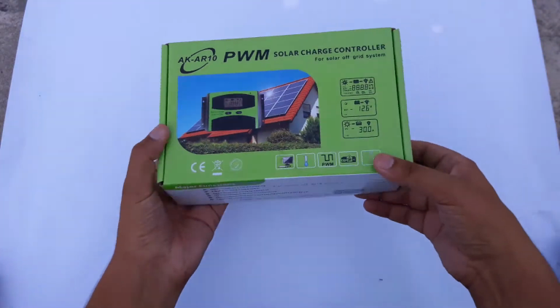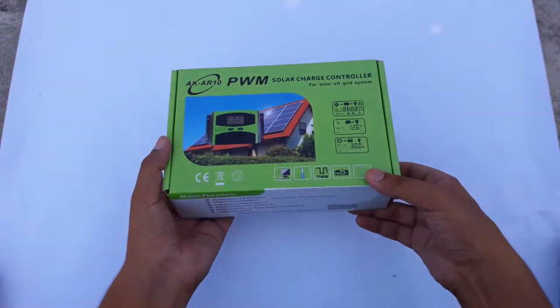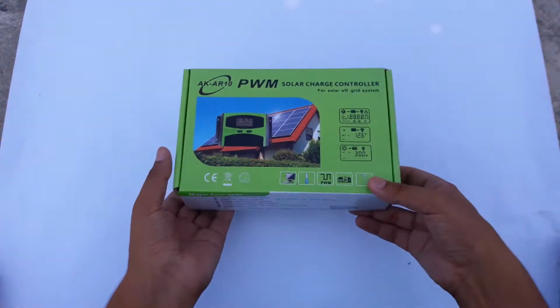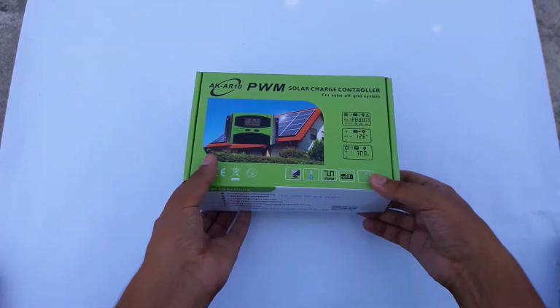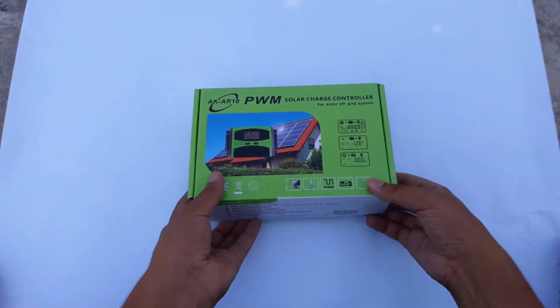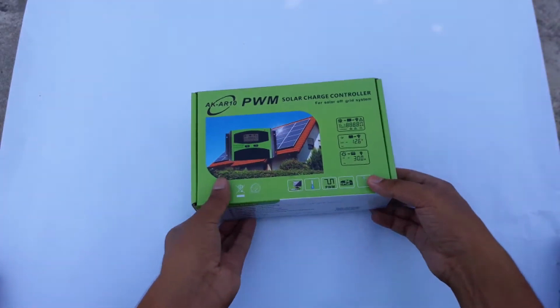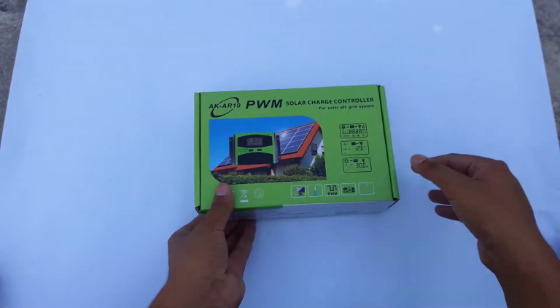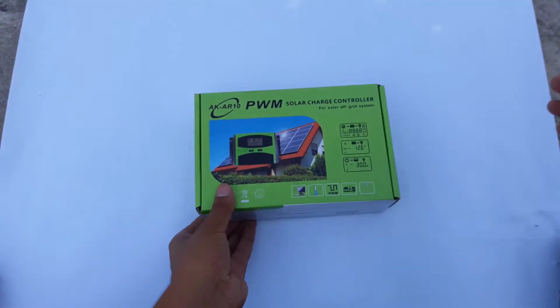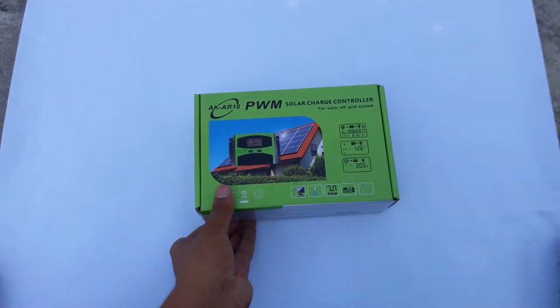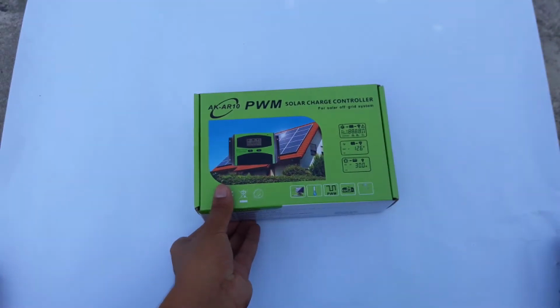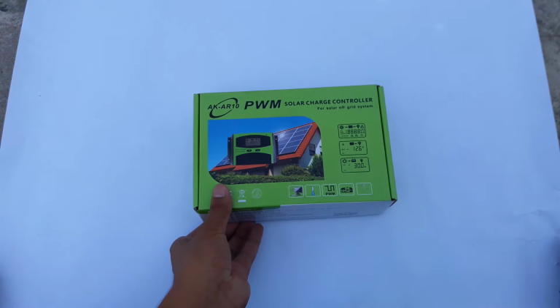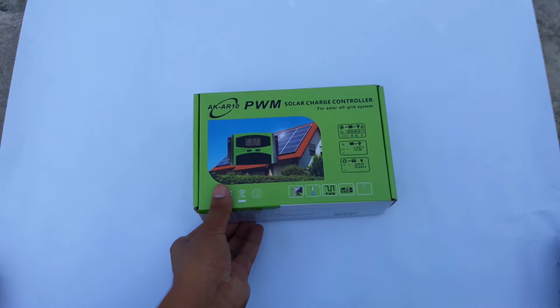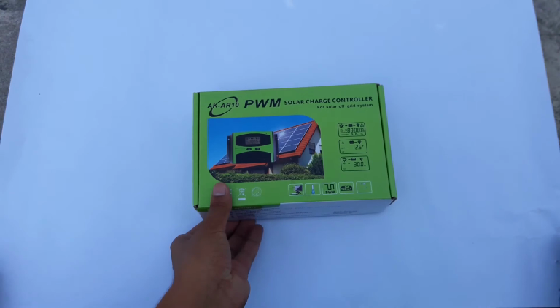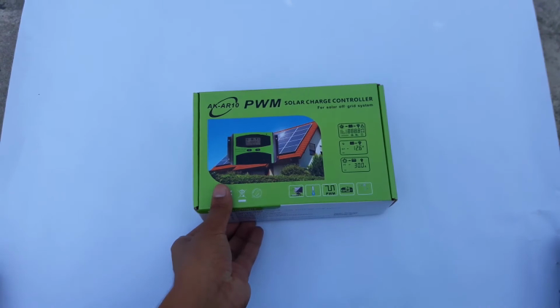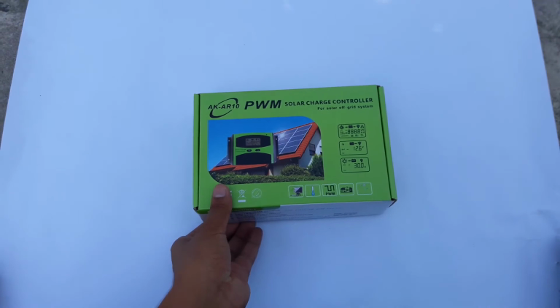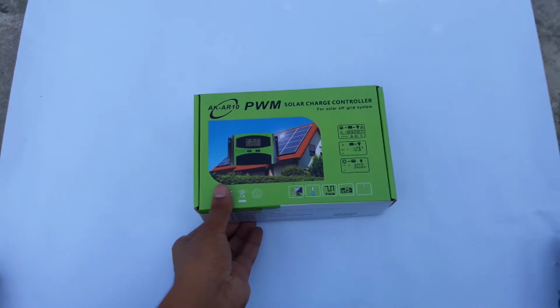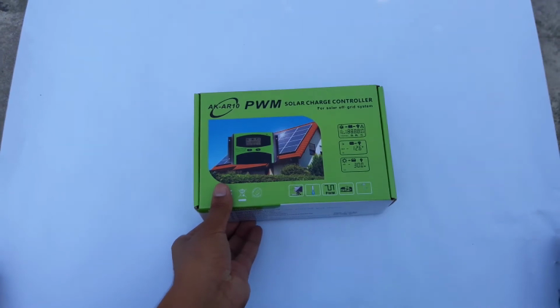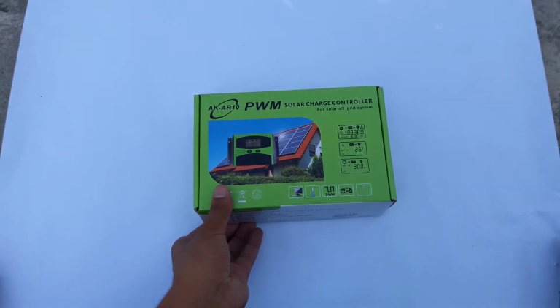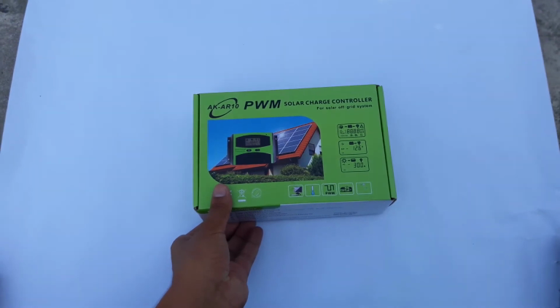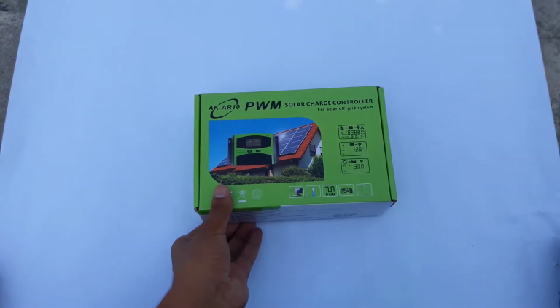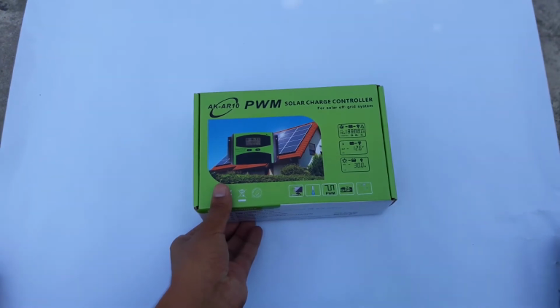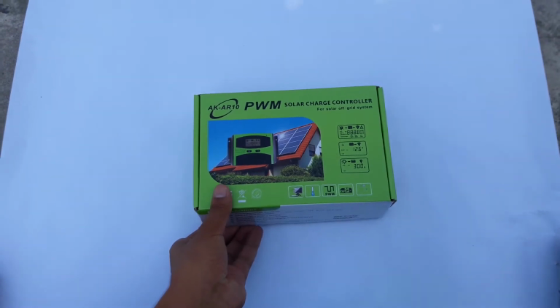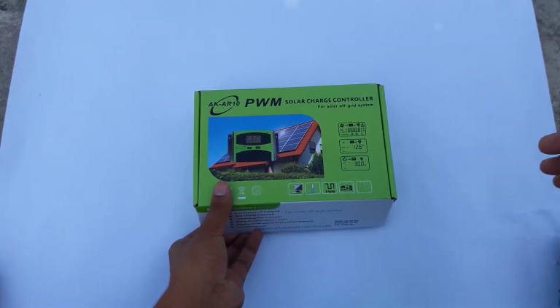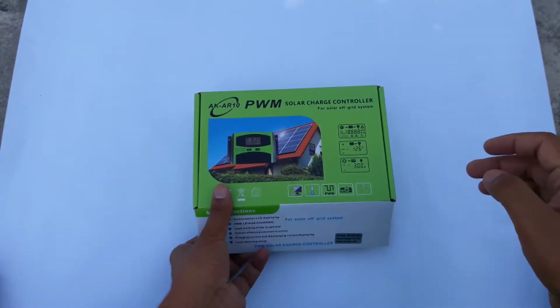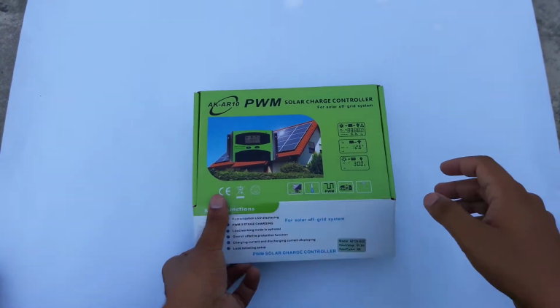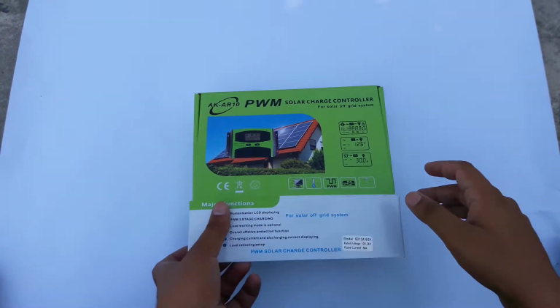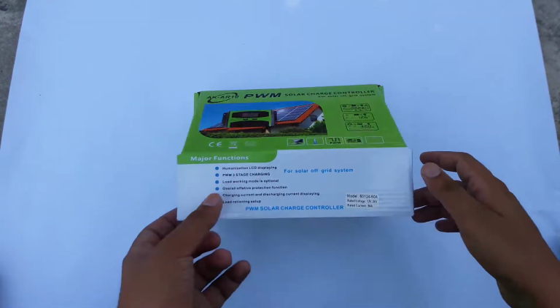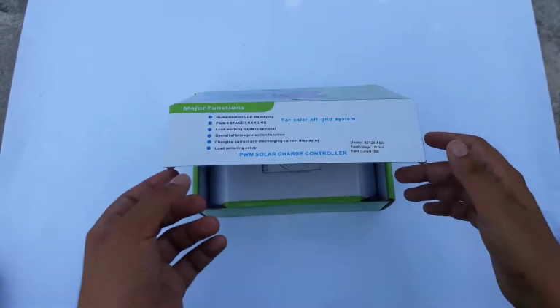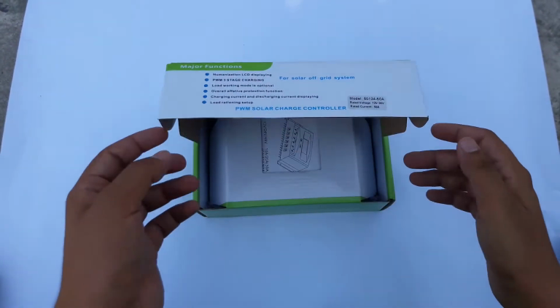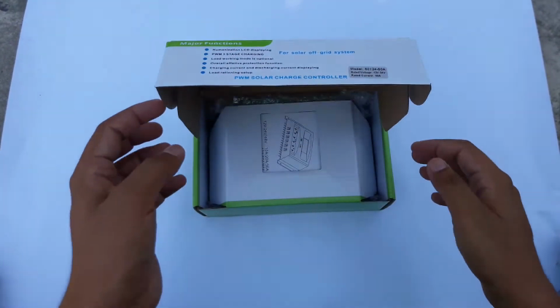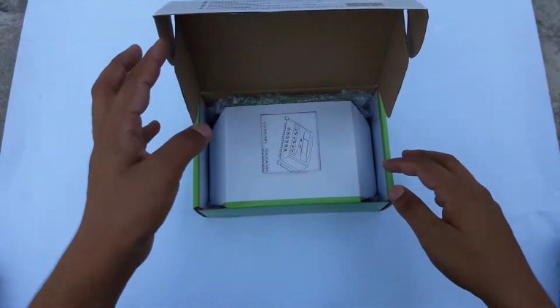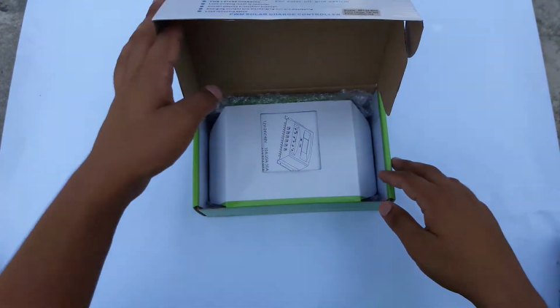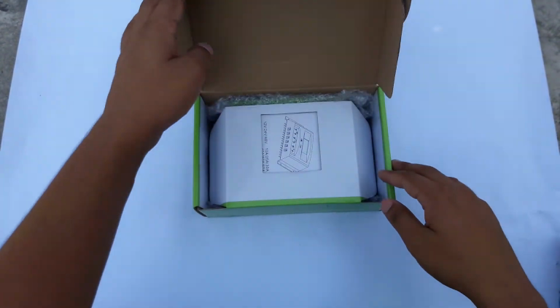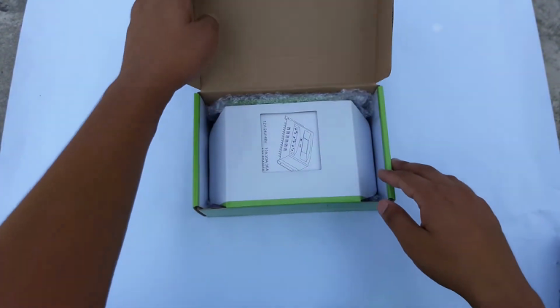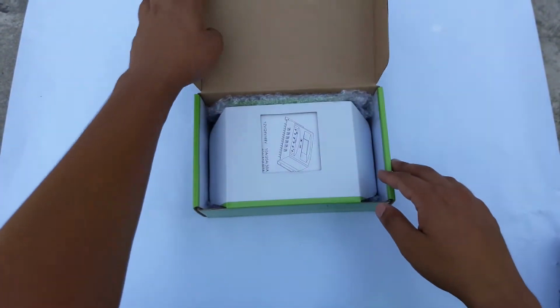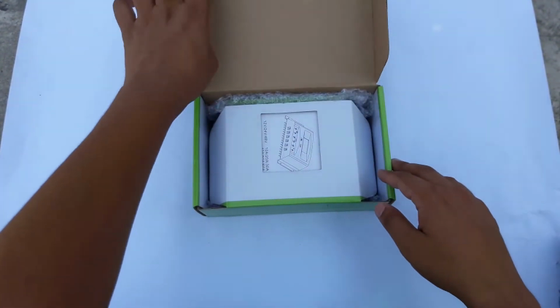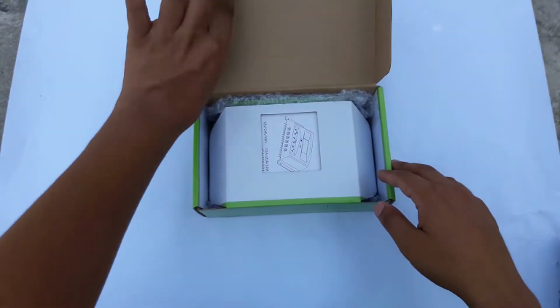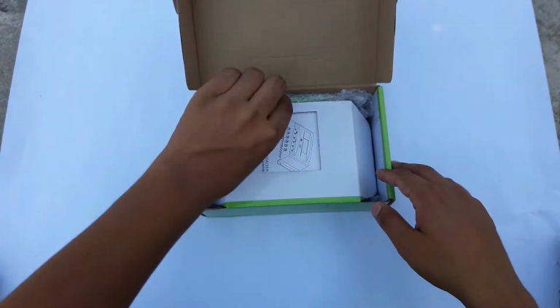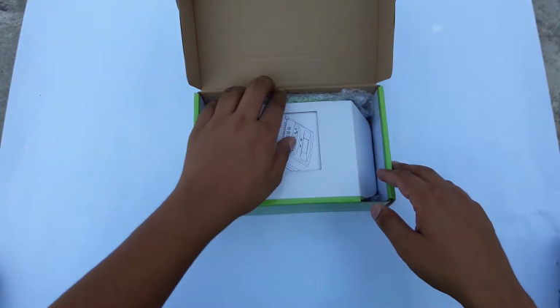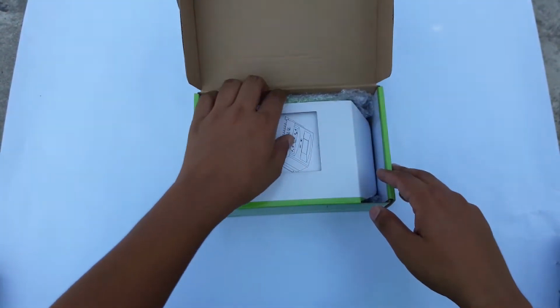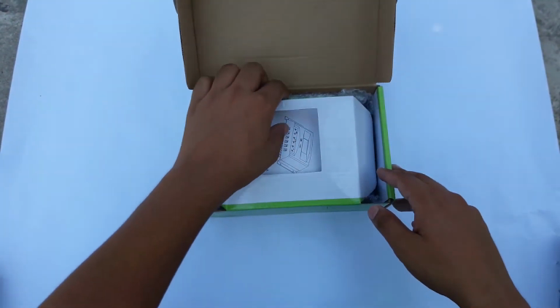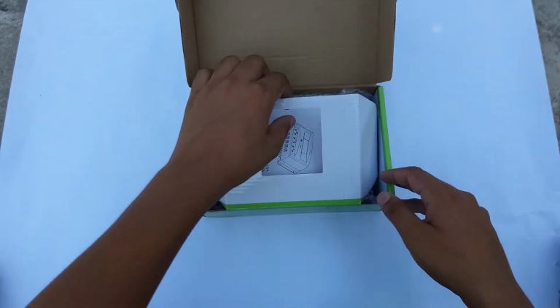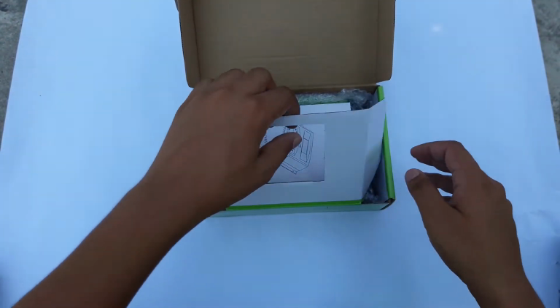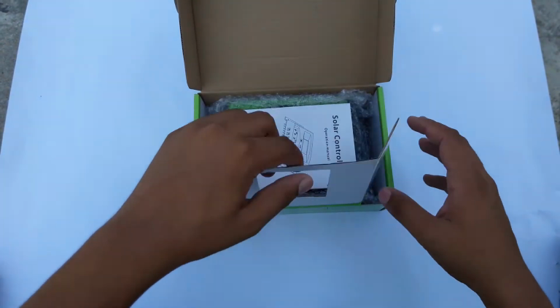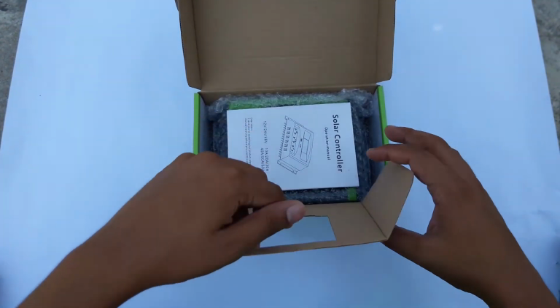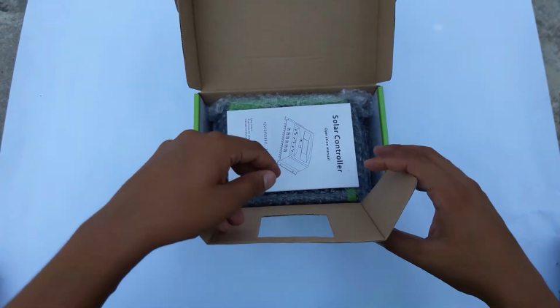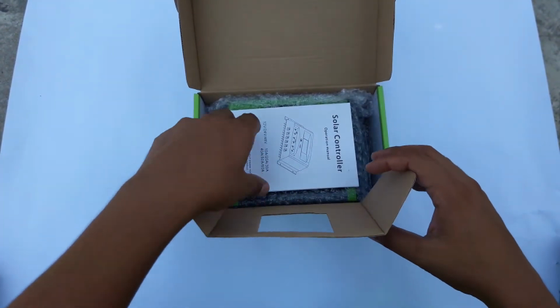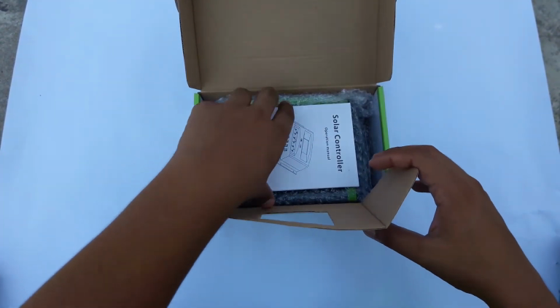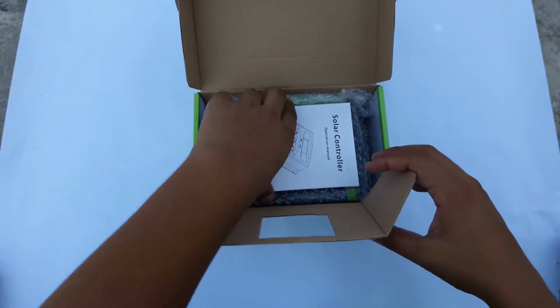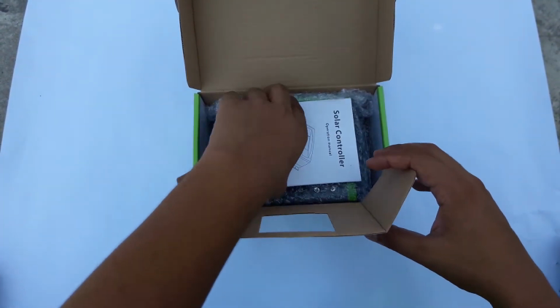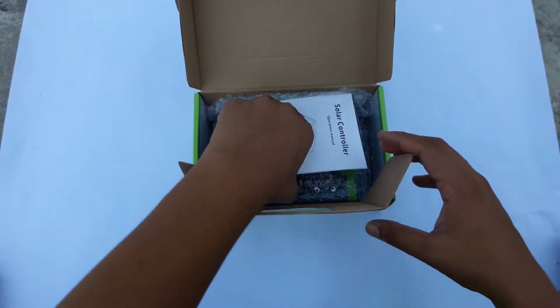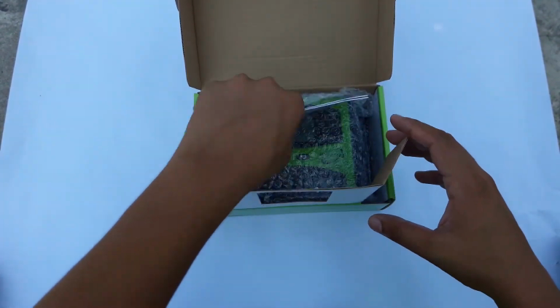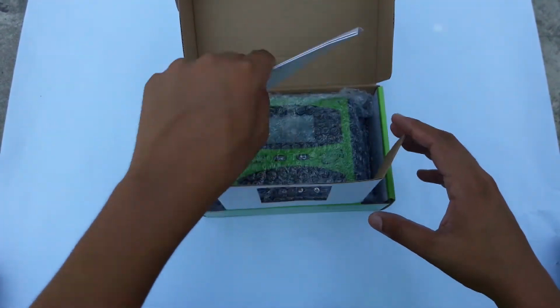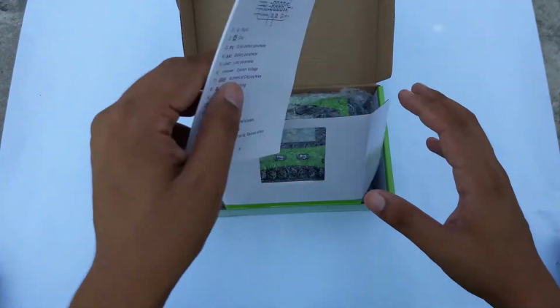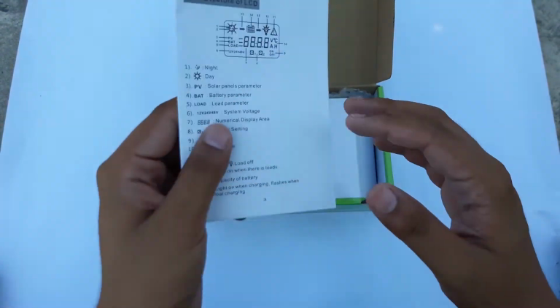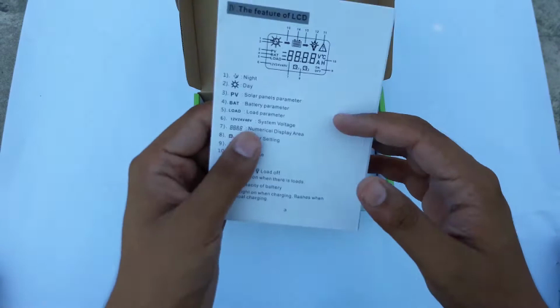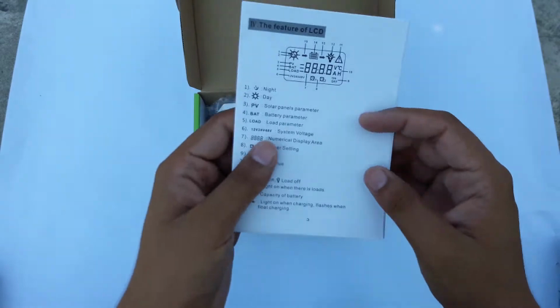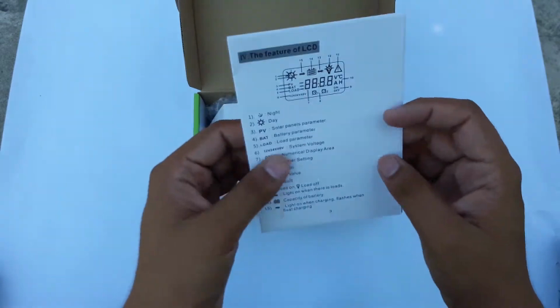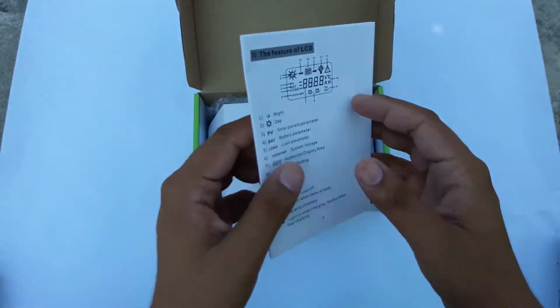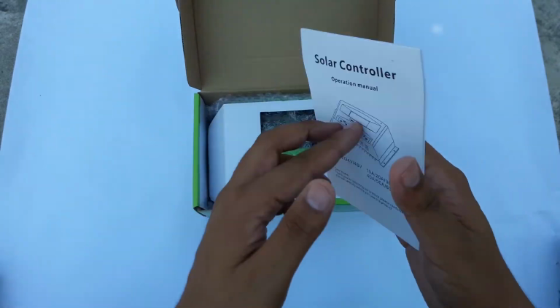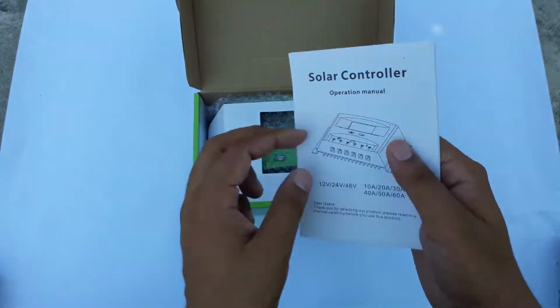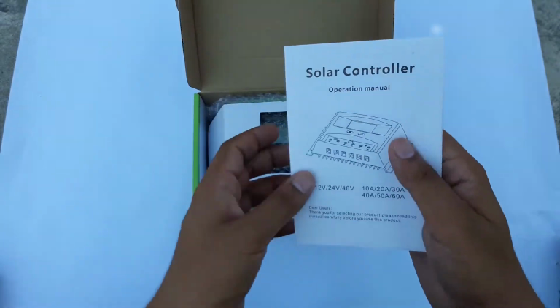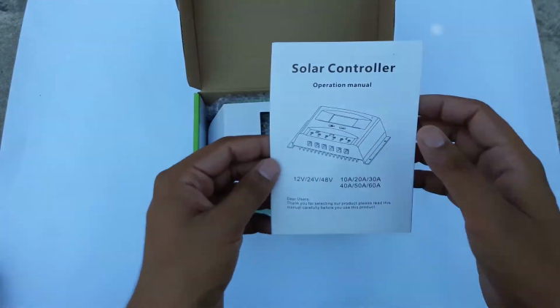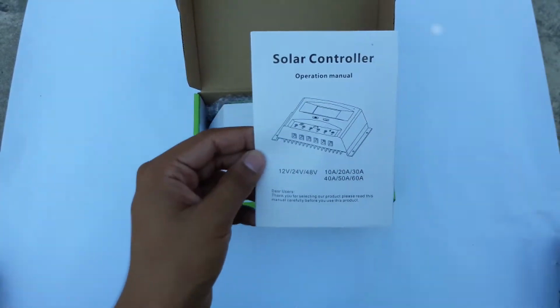Let's open the box. When you open it you're going to find this manual.